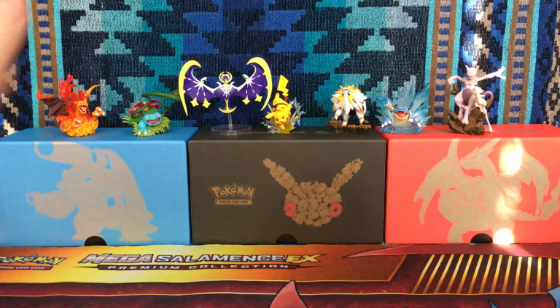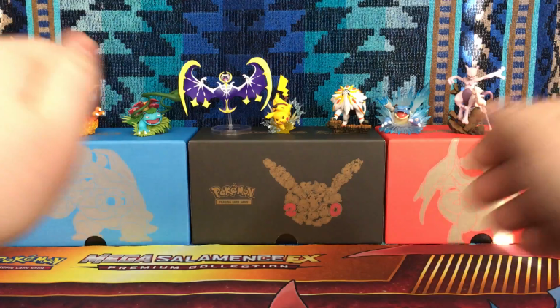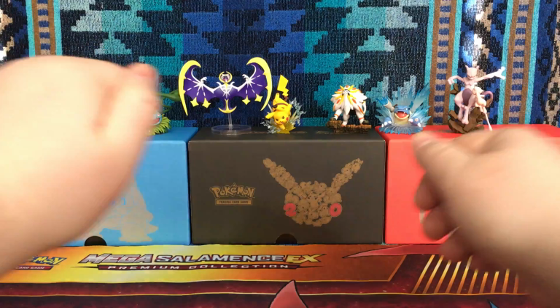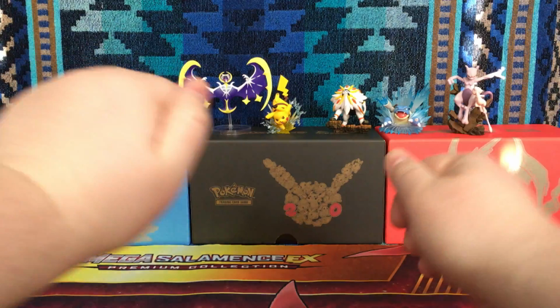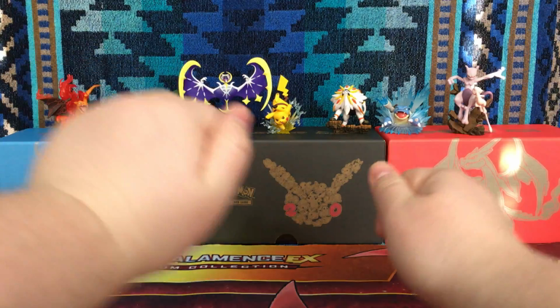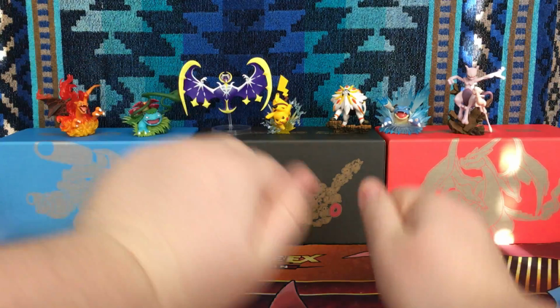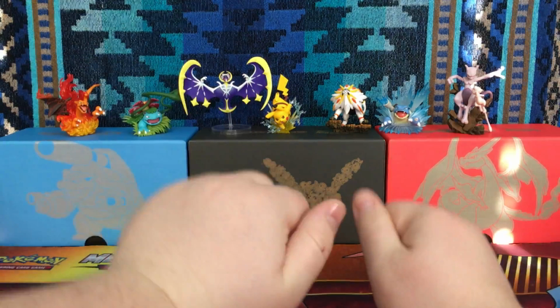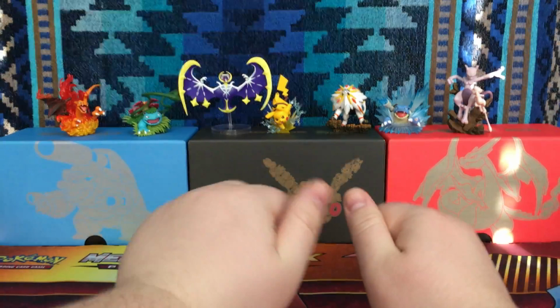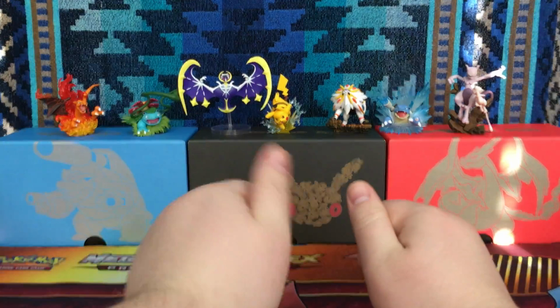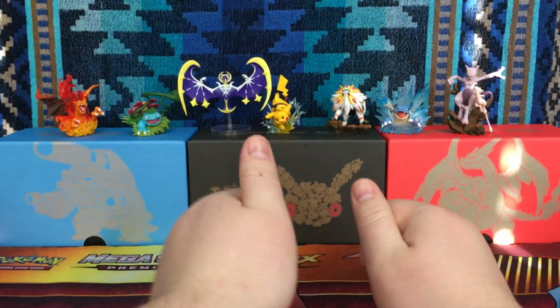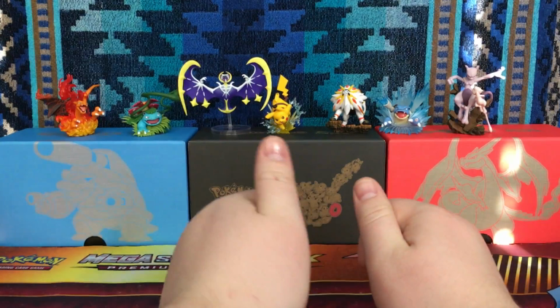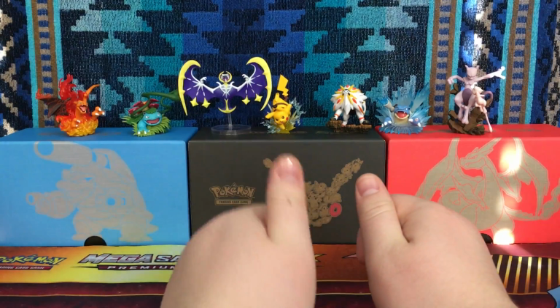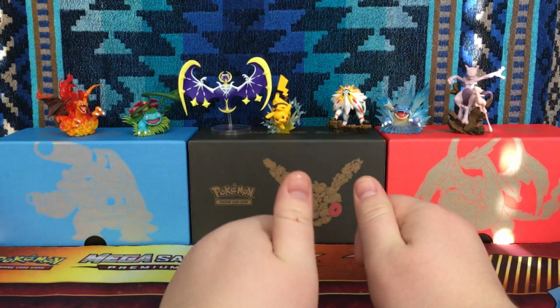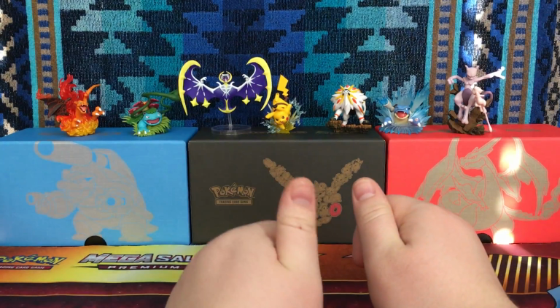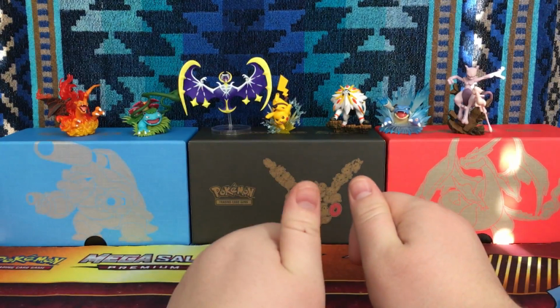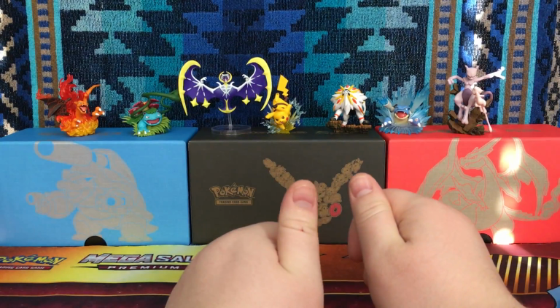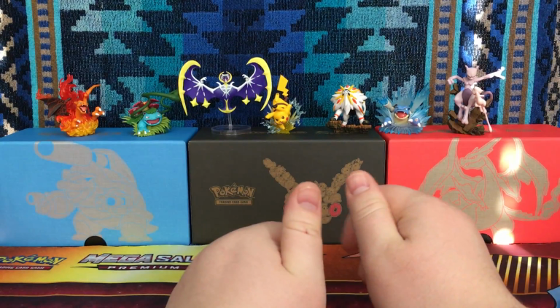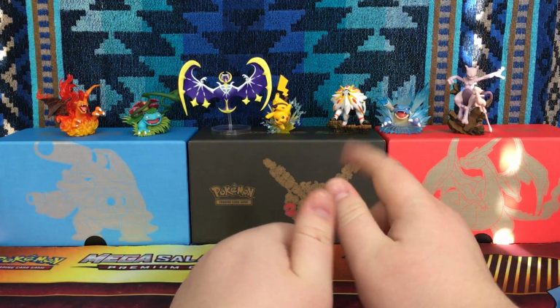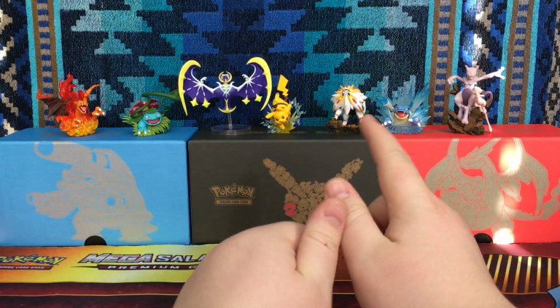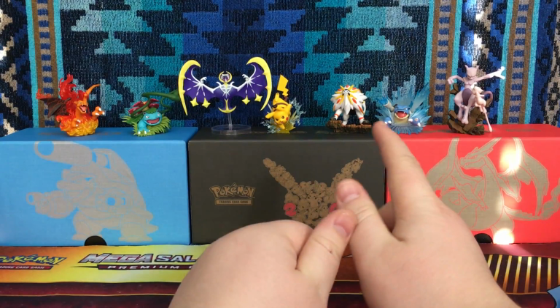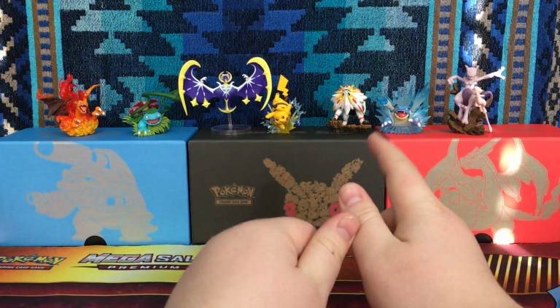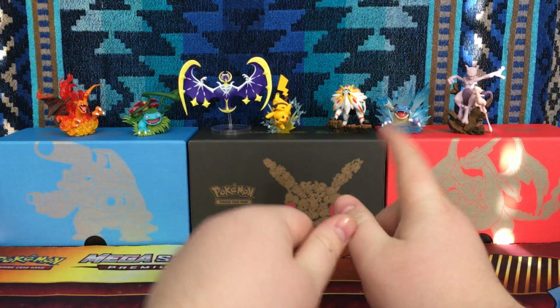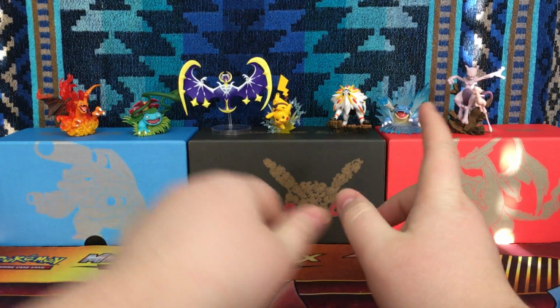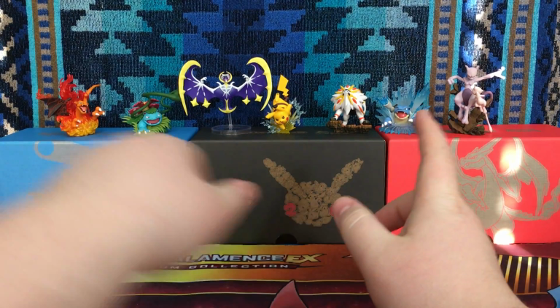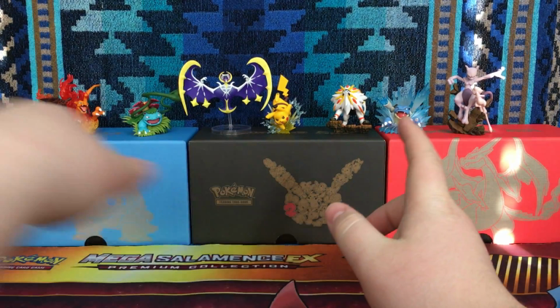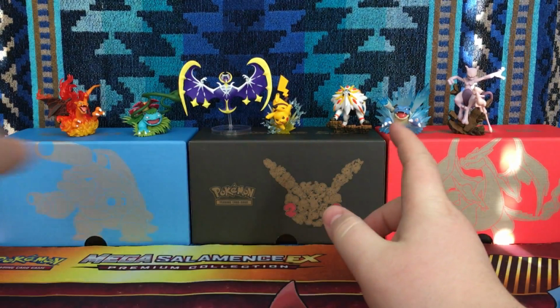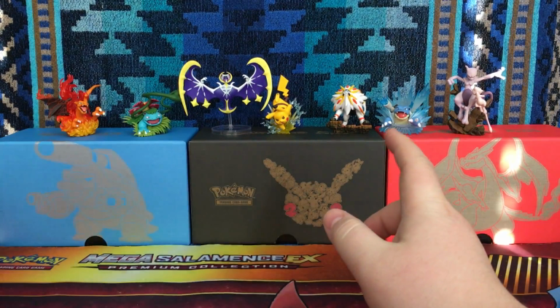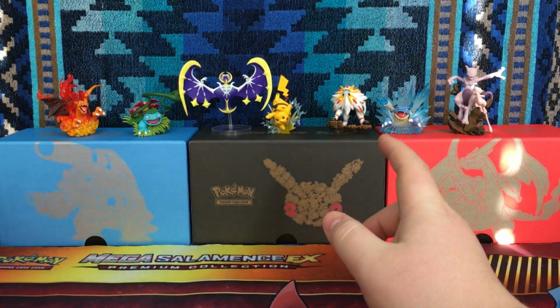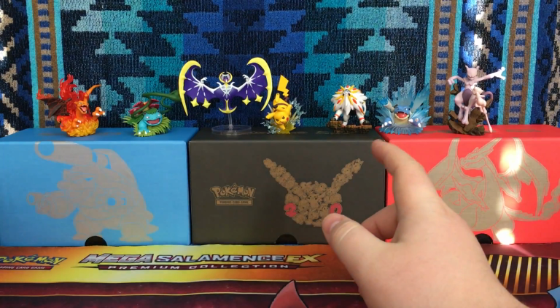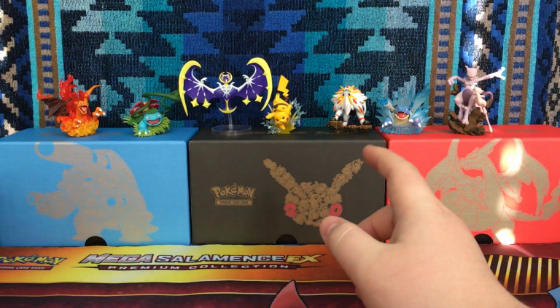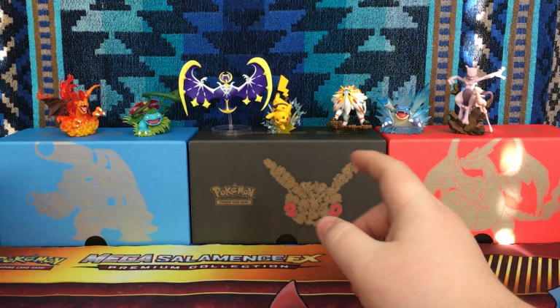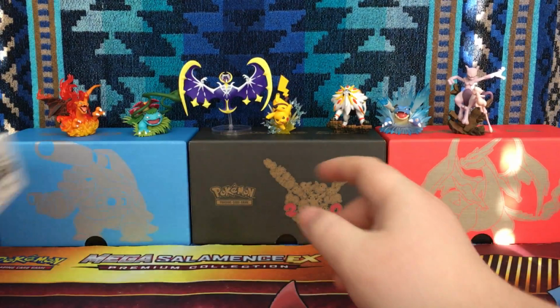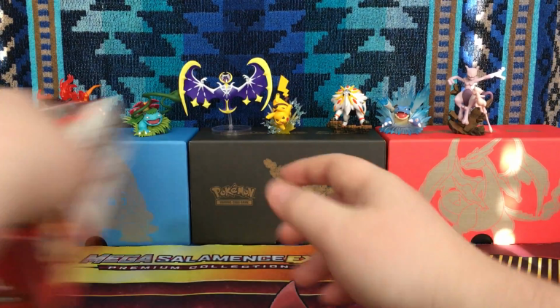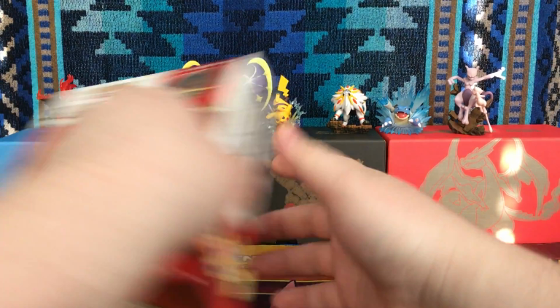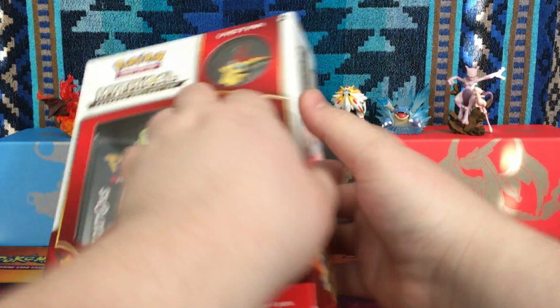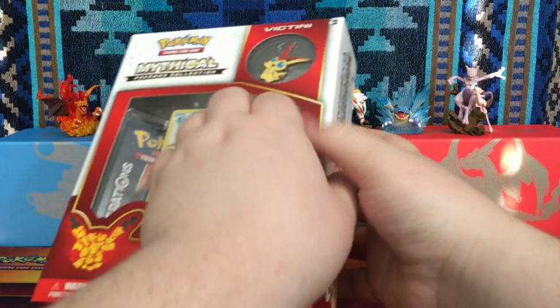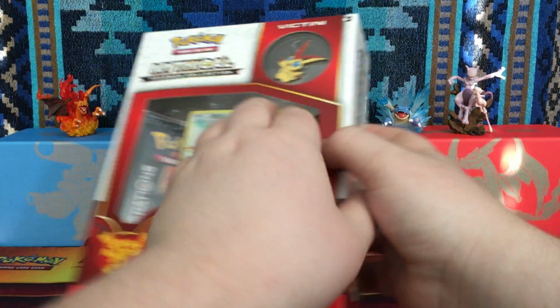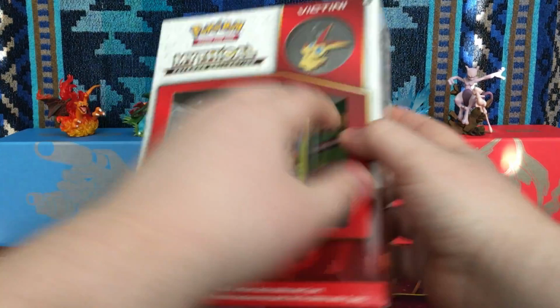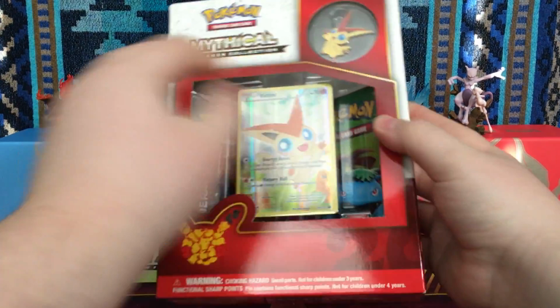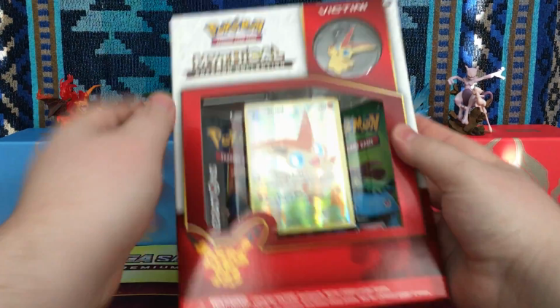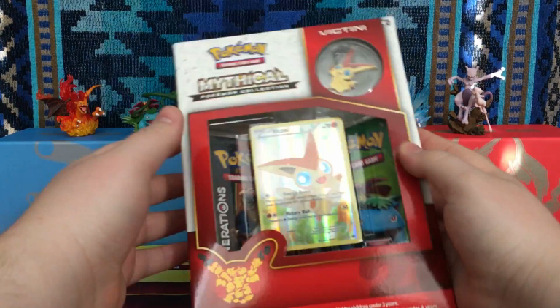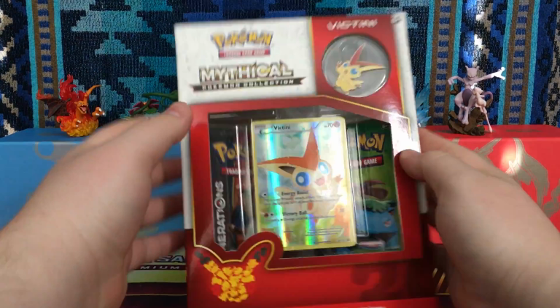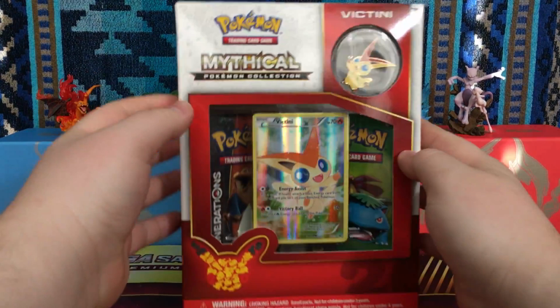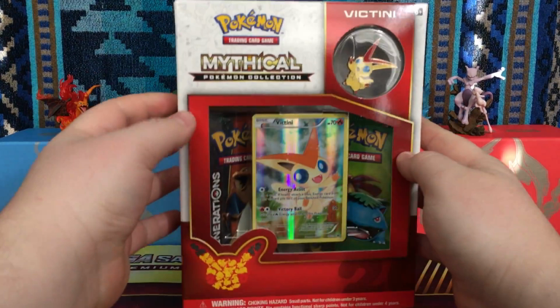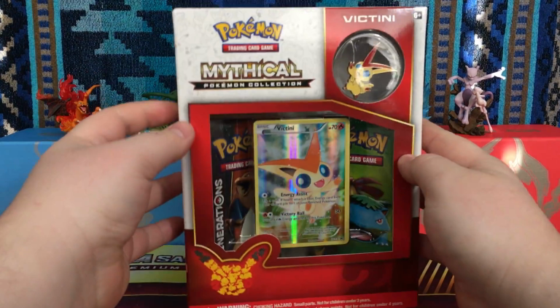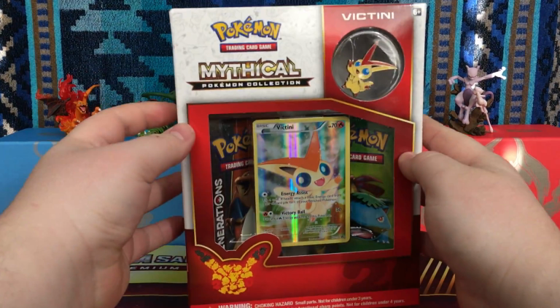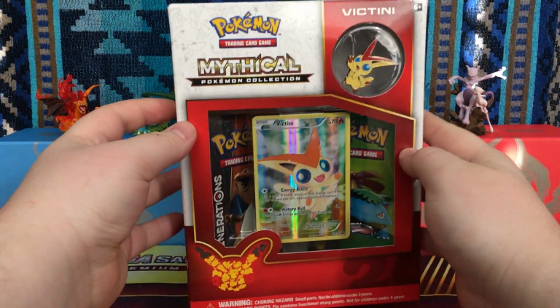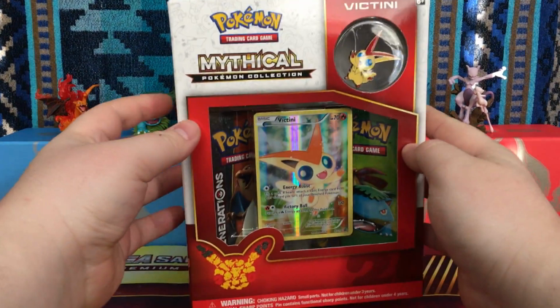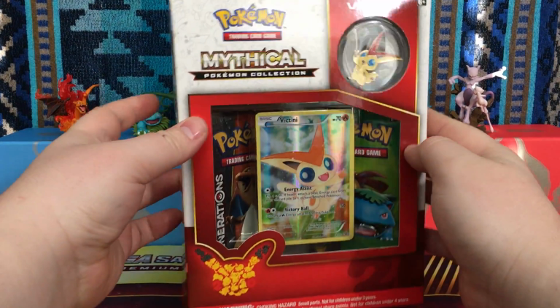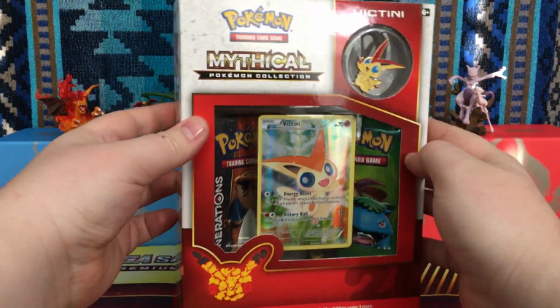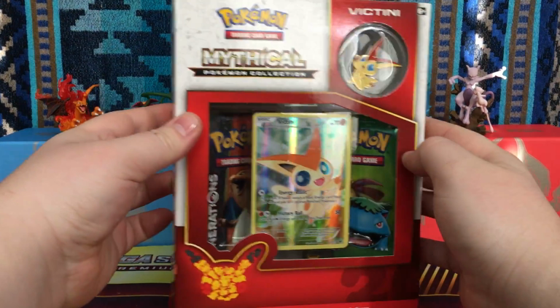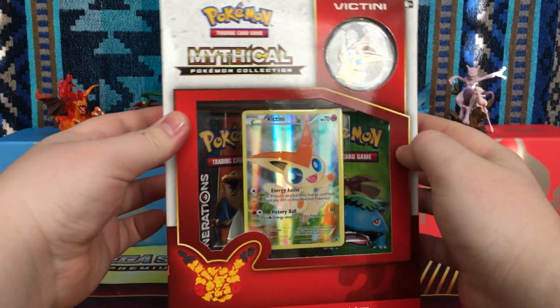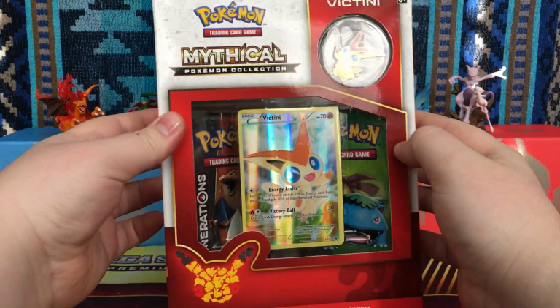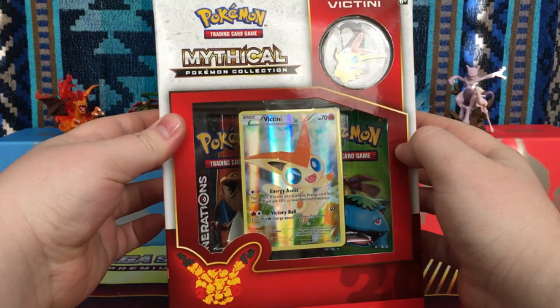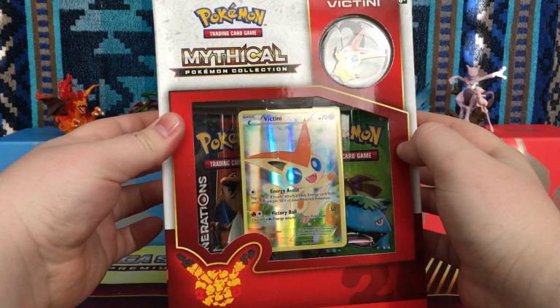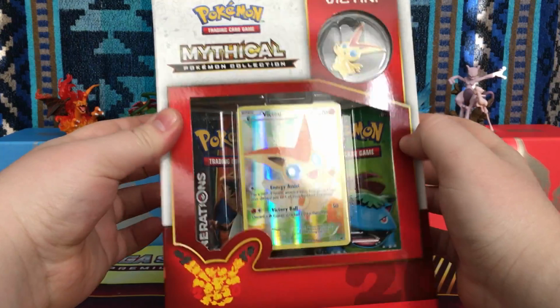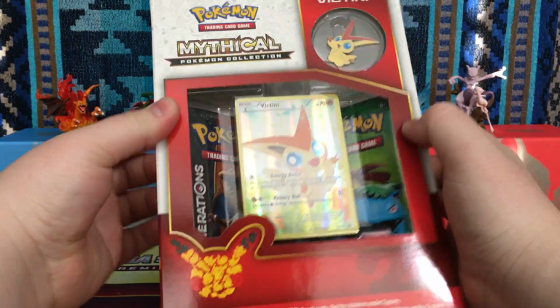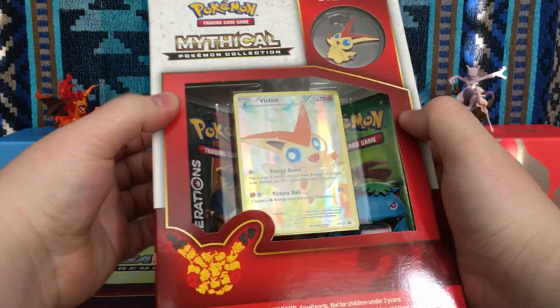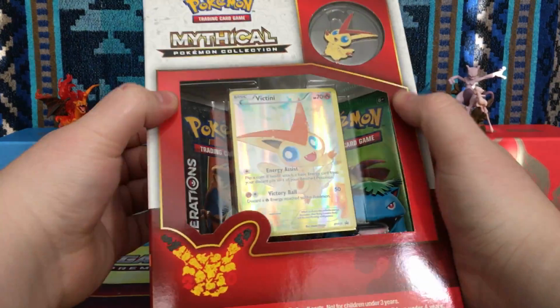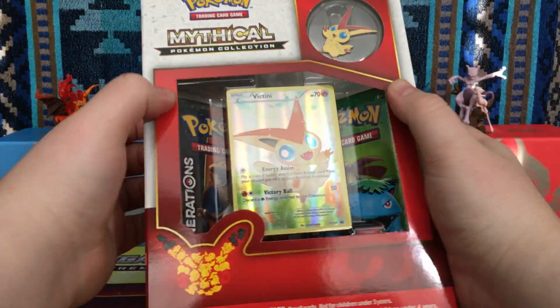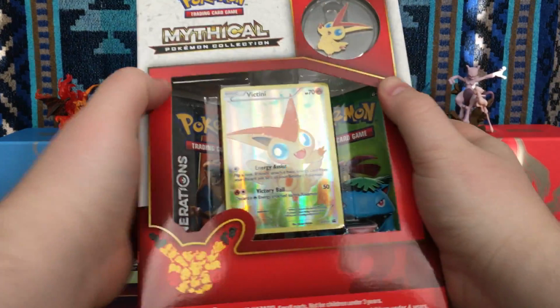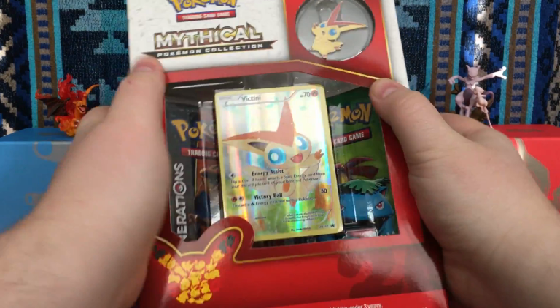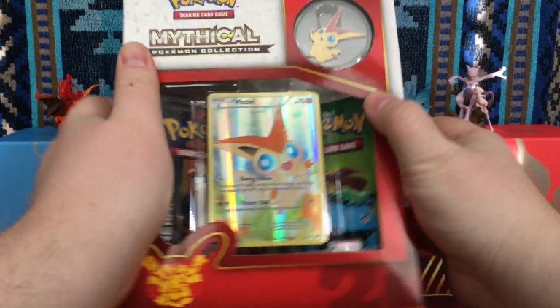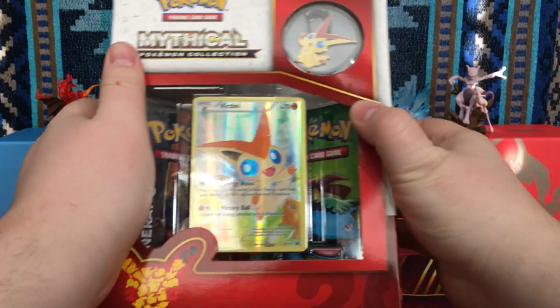Hello, Phoenix Drake here for another Pokemon card video, and today we'll be opening up the Victini box.